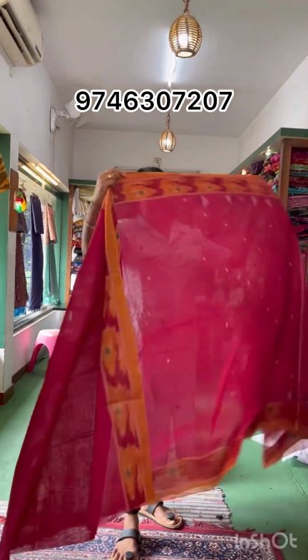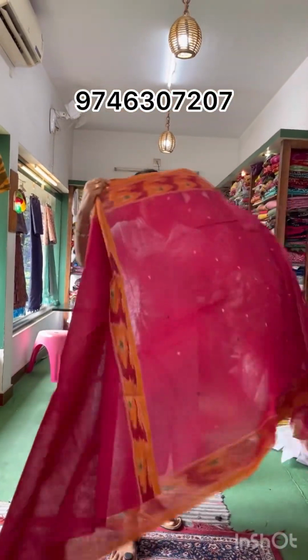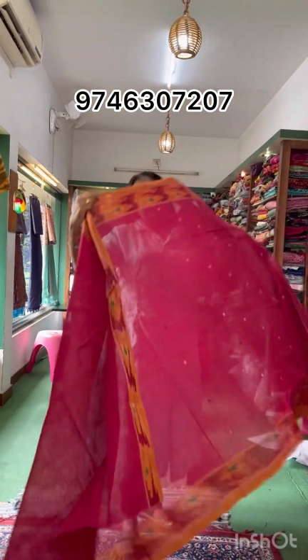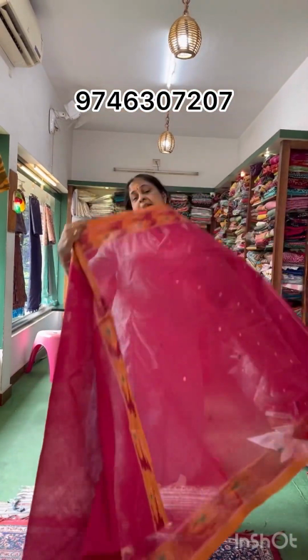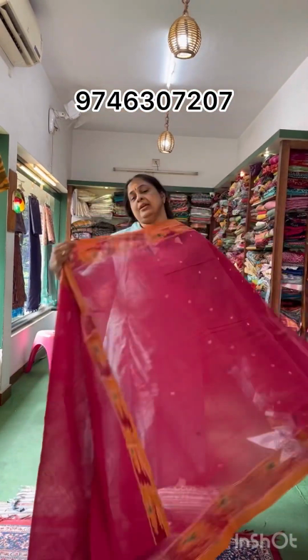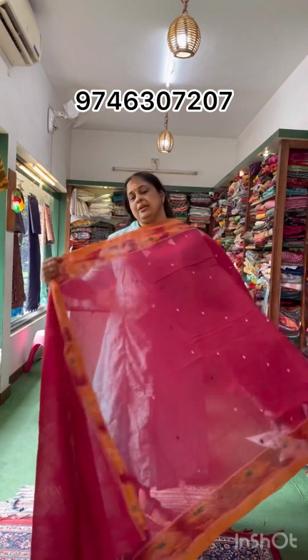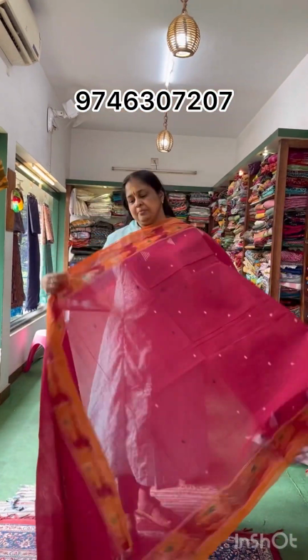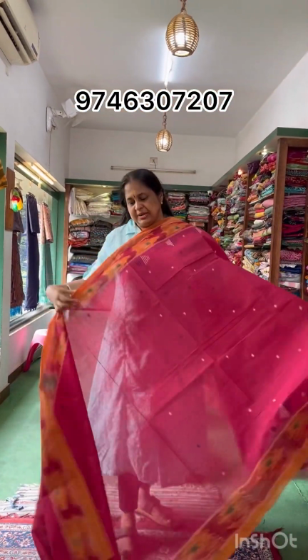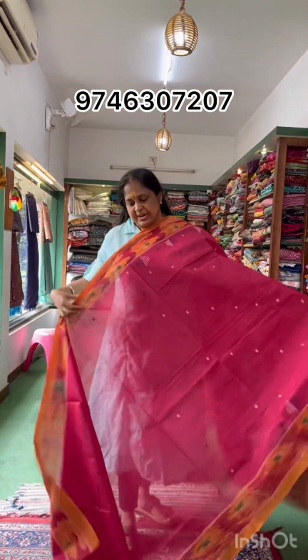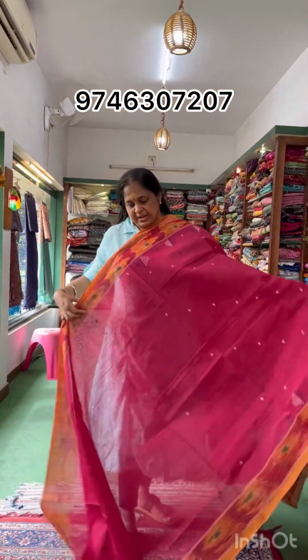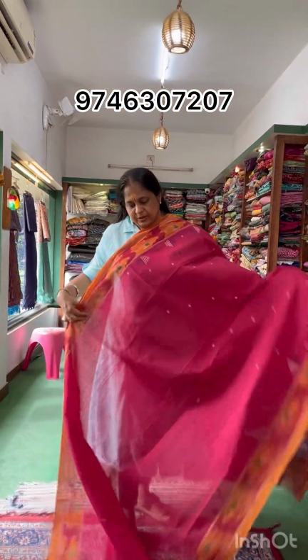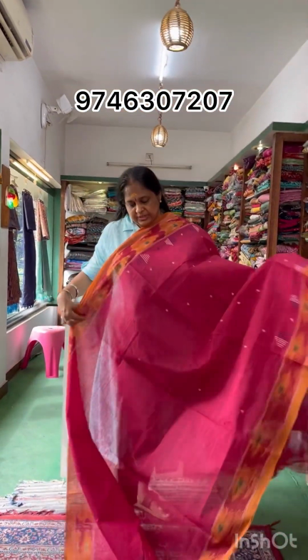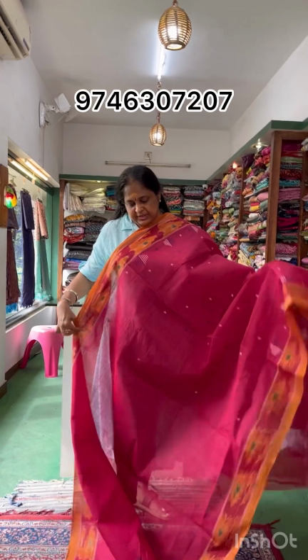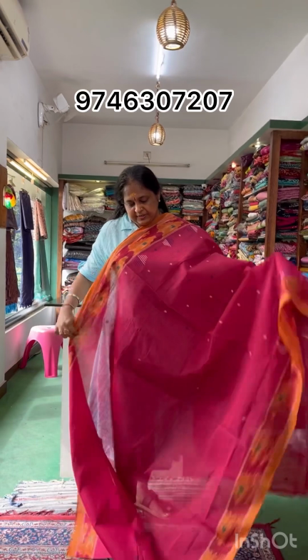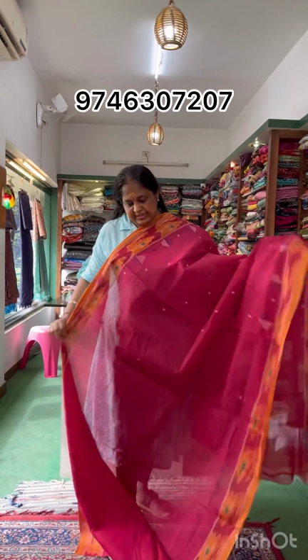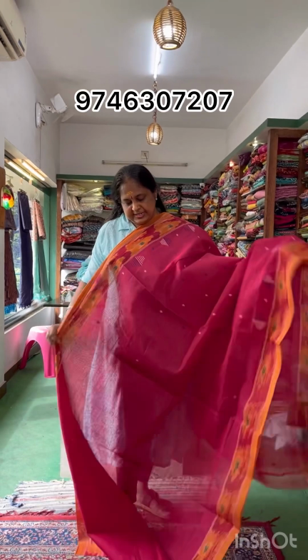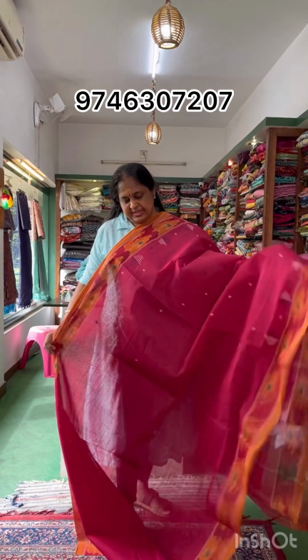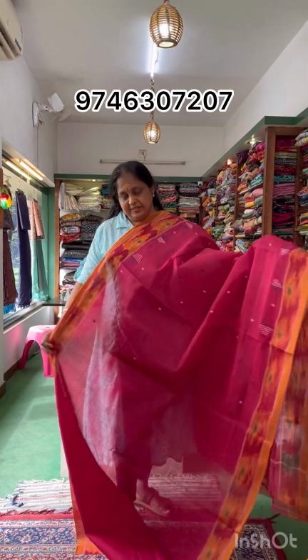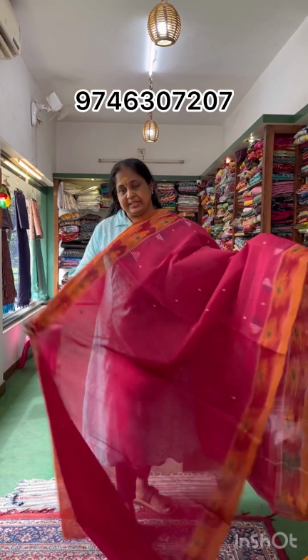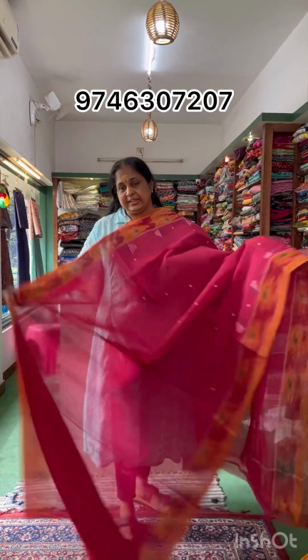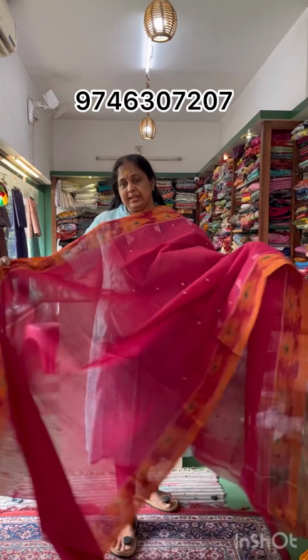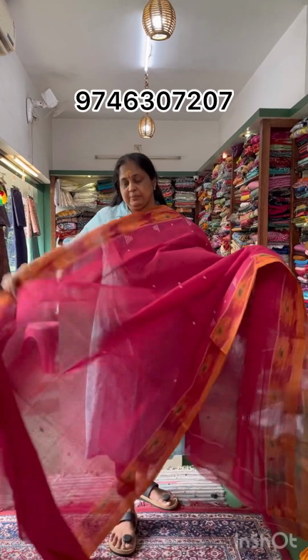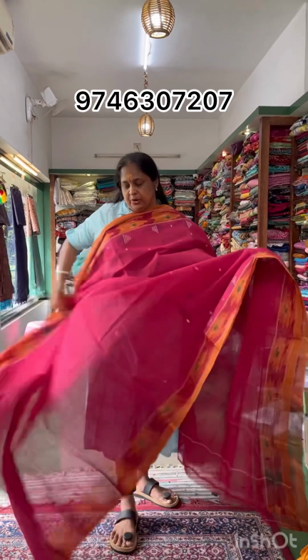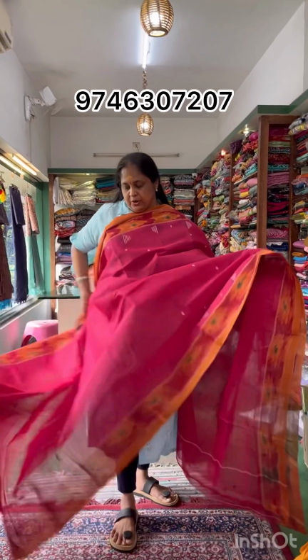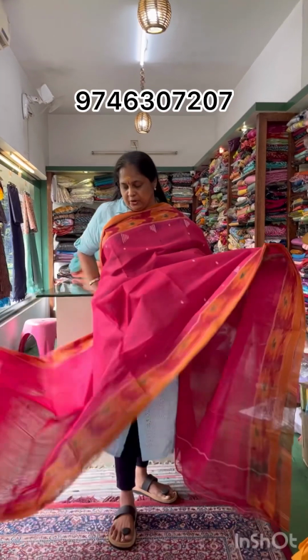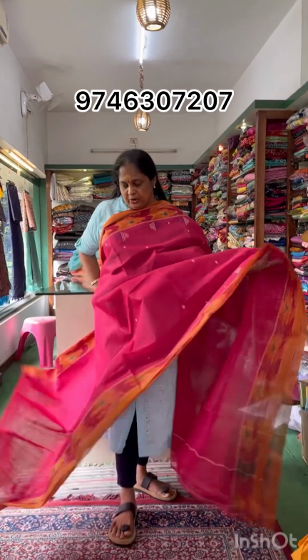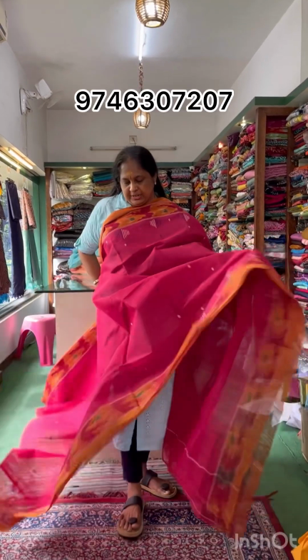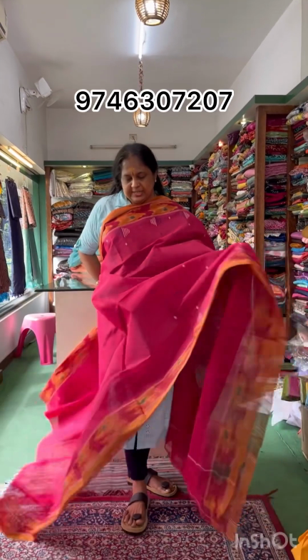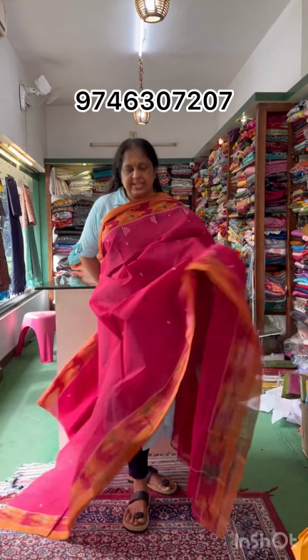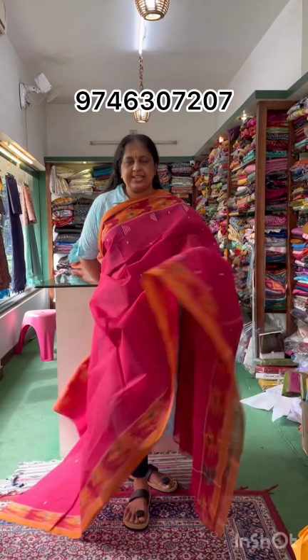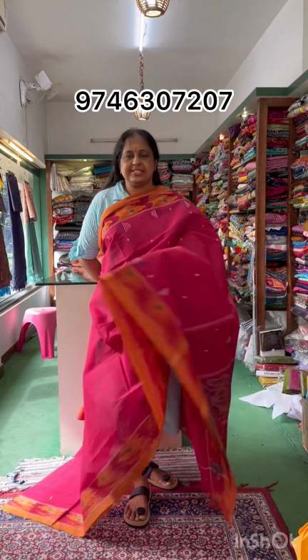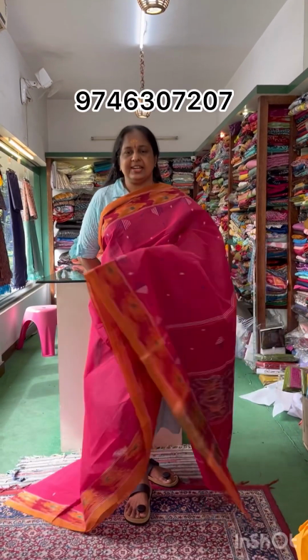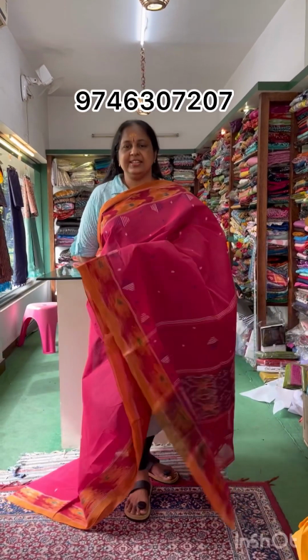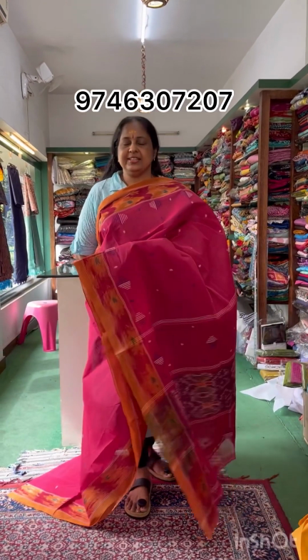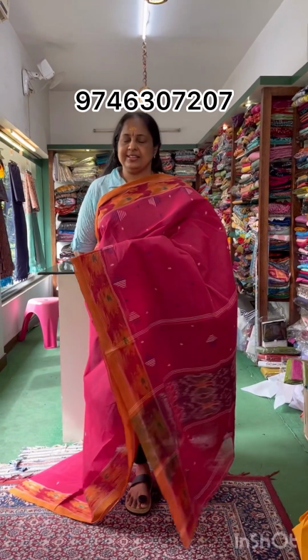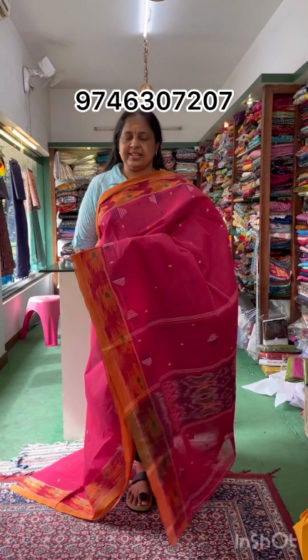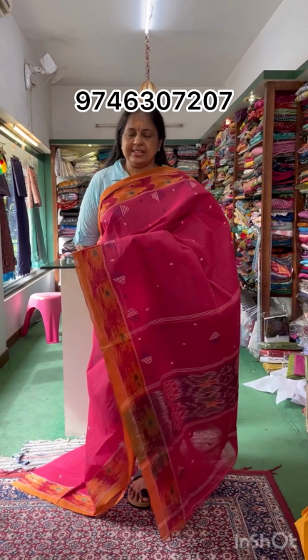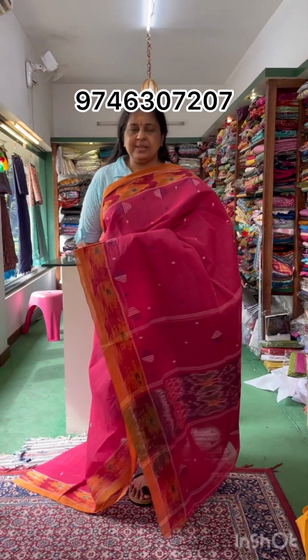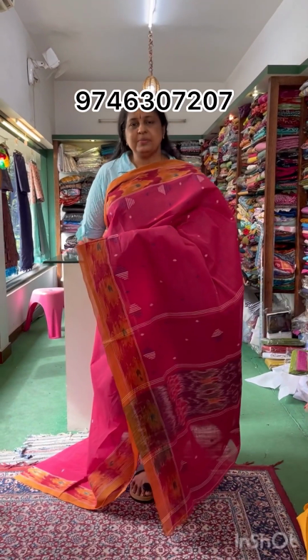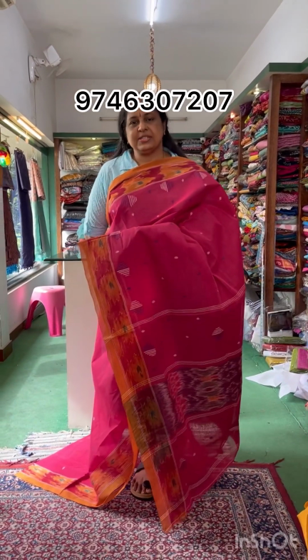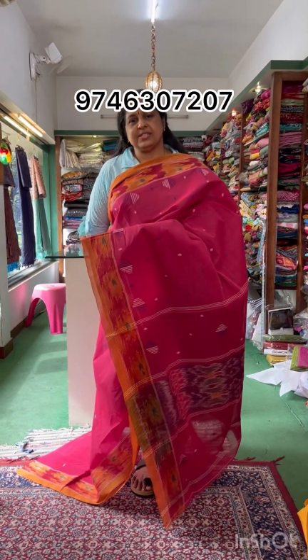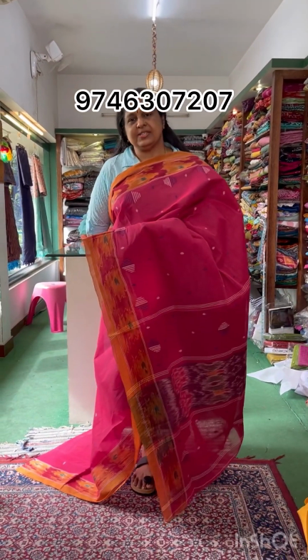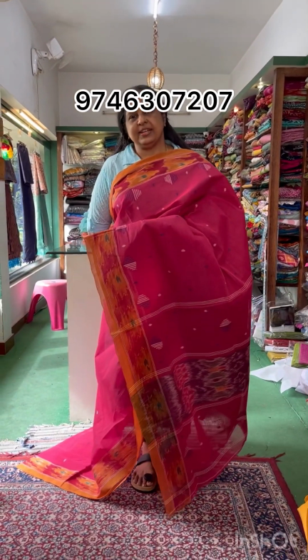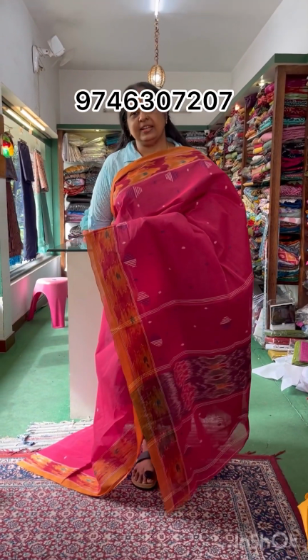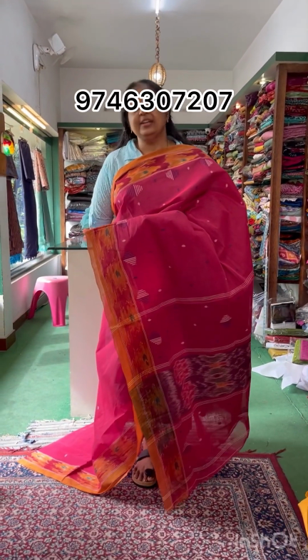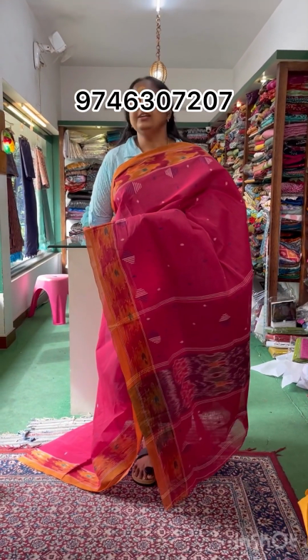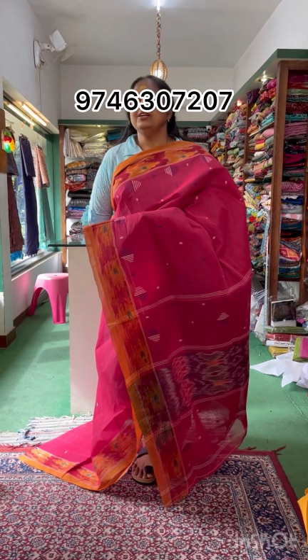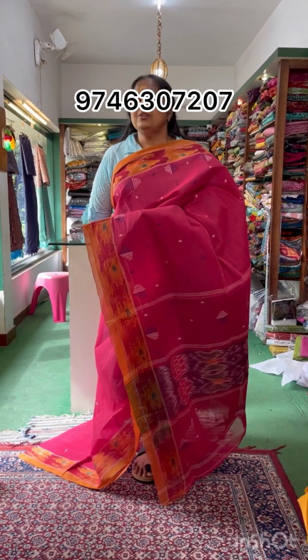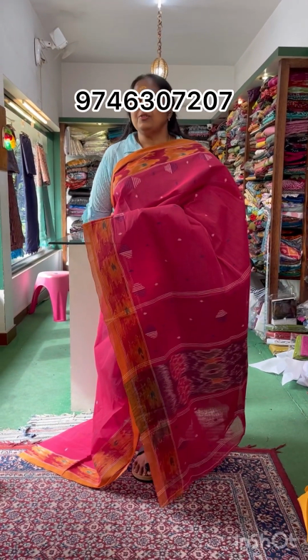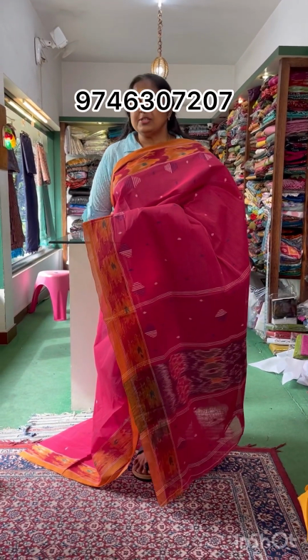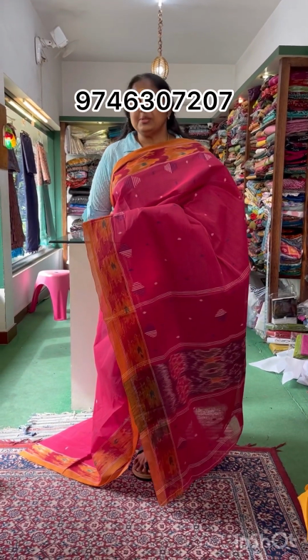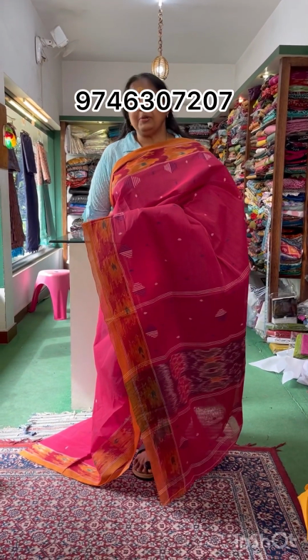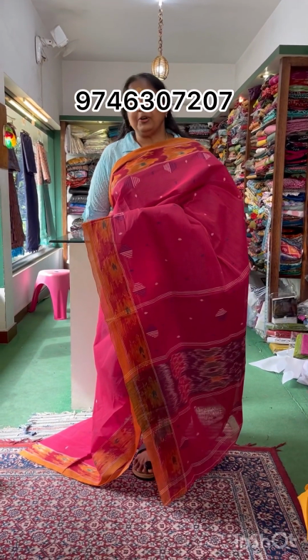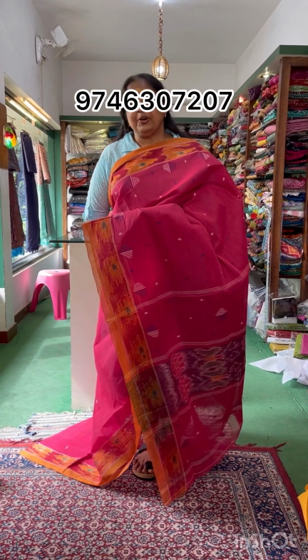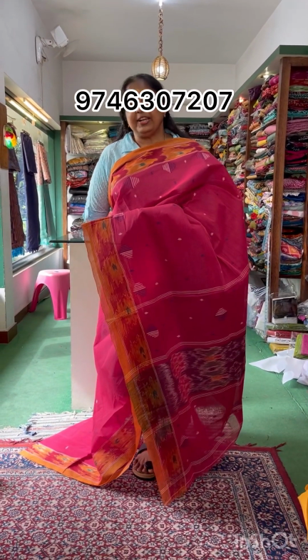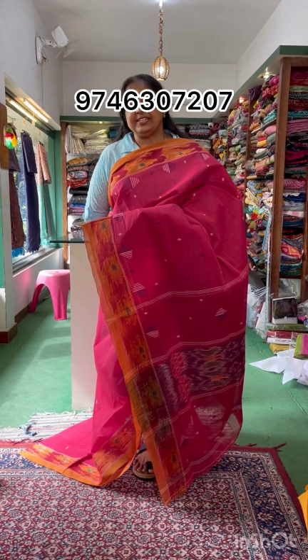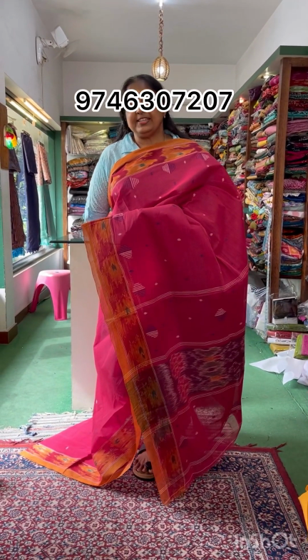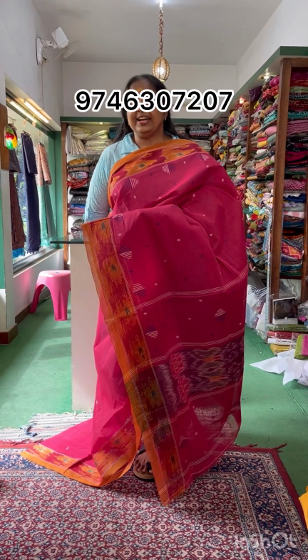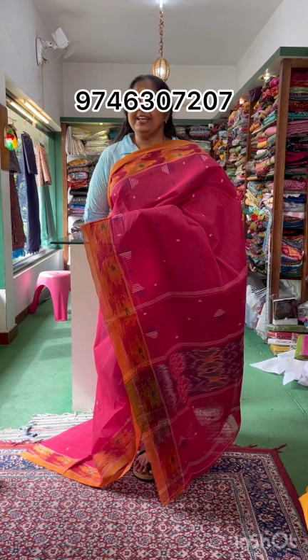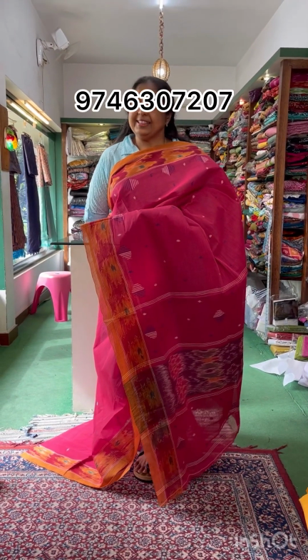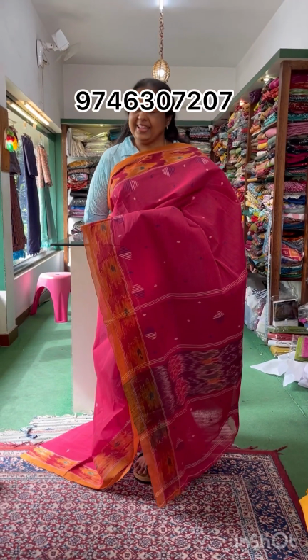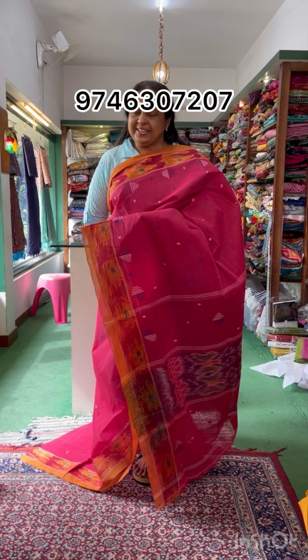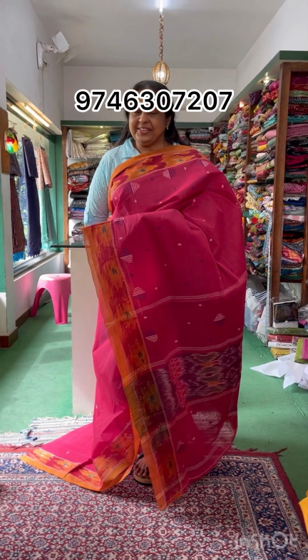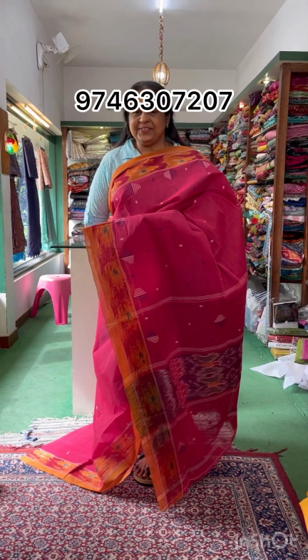It is in the Bengal cotton variety — pure cotton. You can purchase it. Thank you.